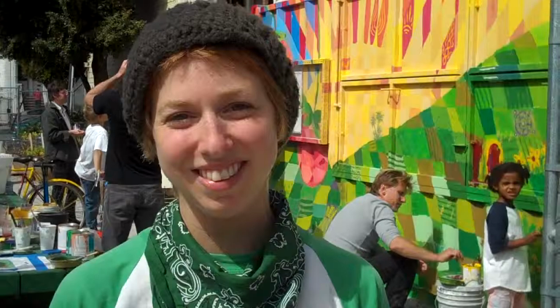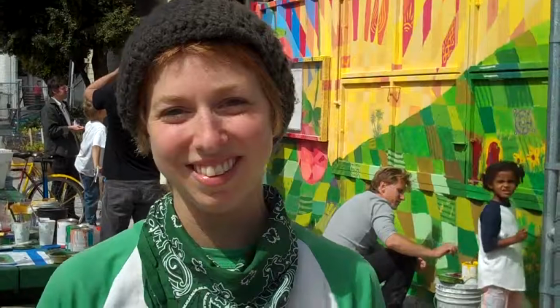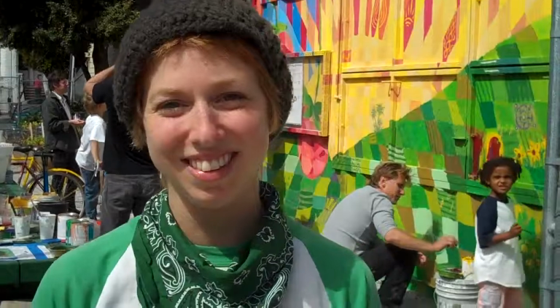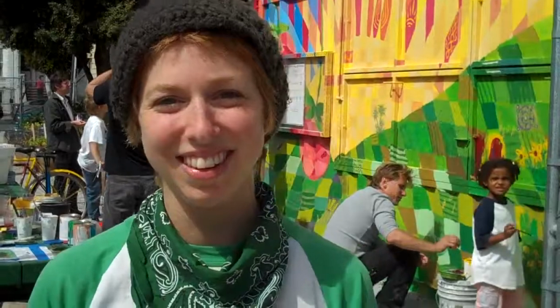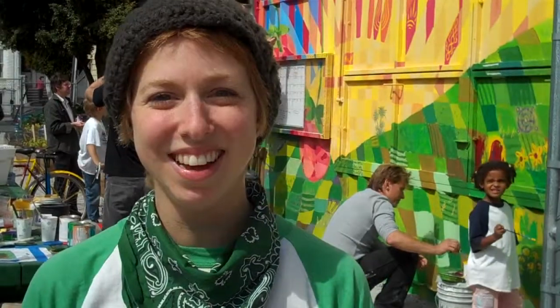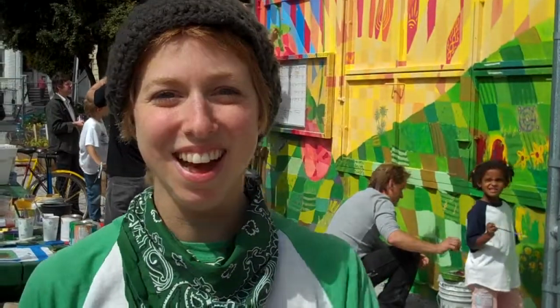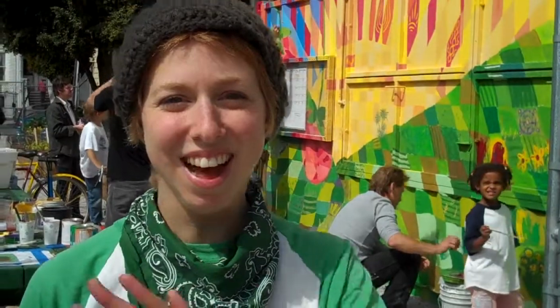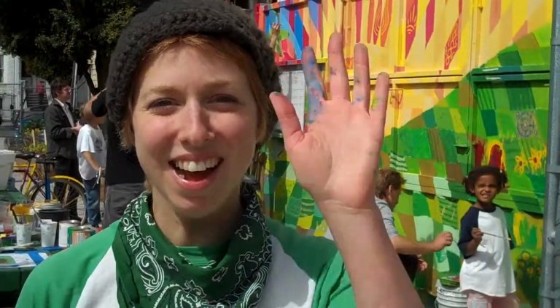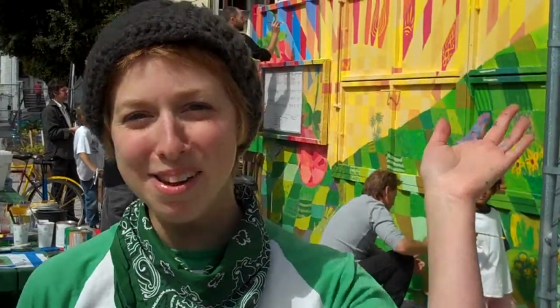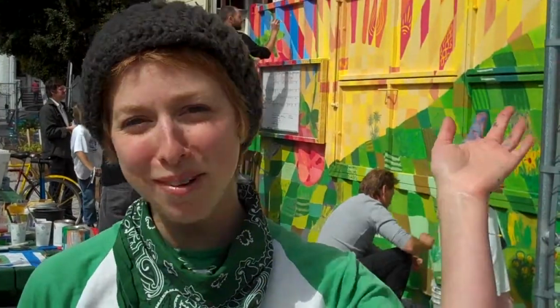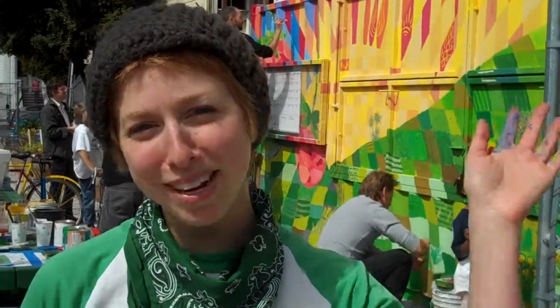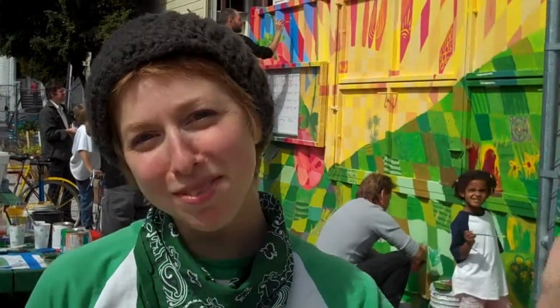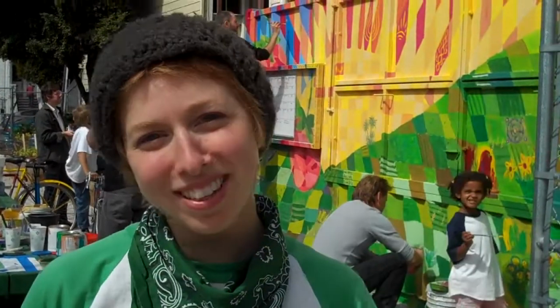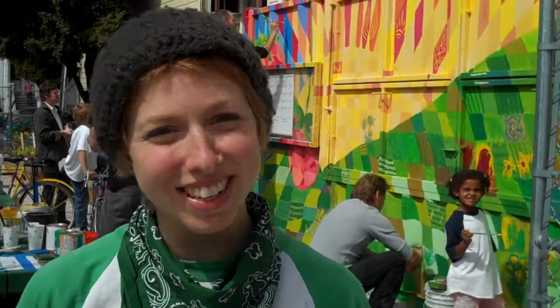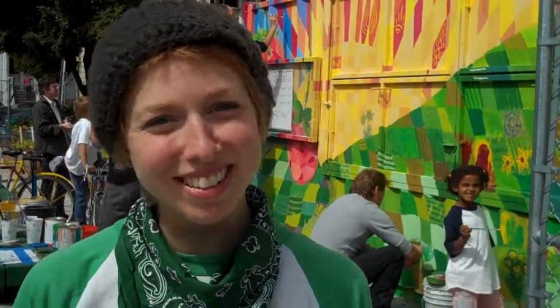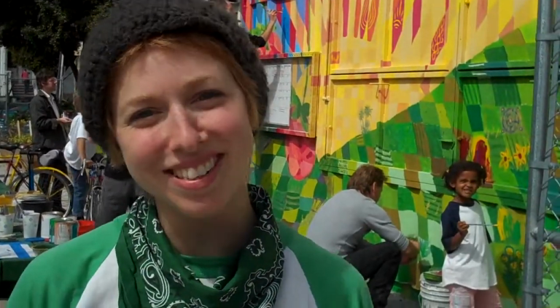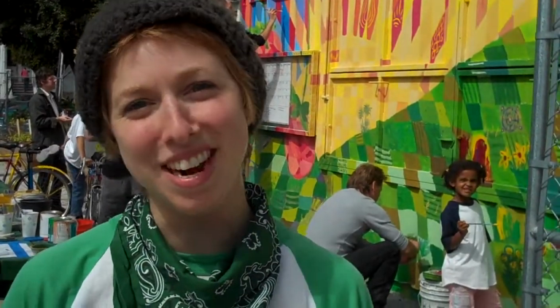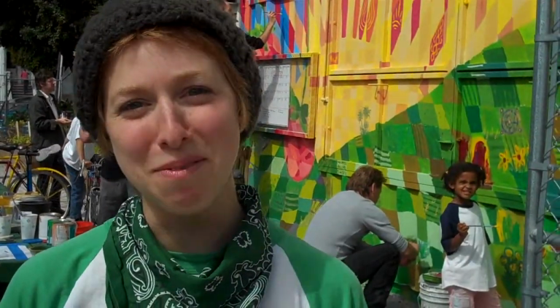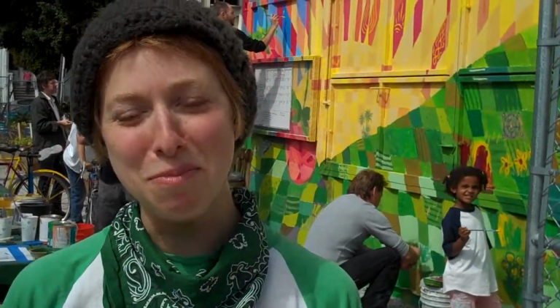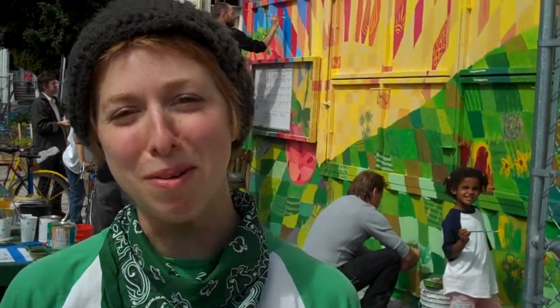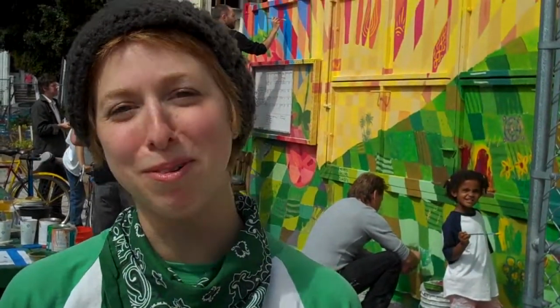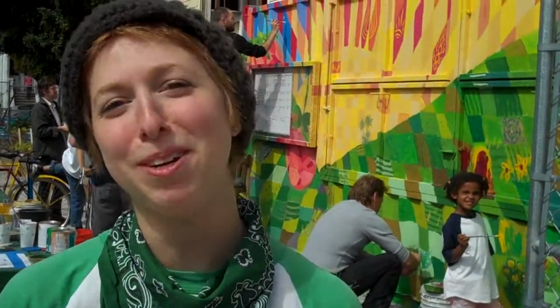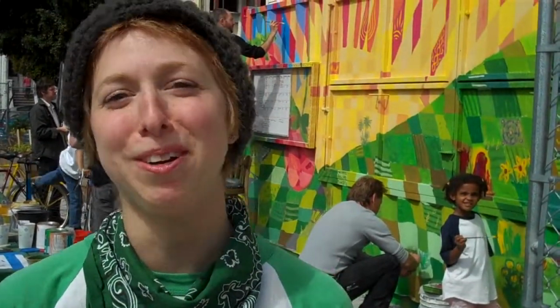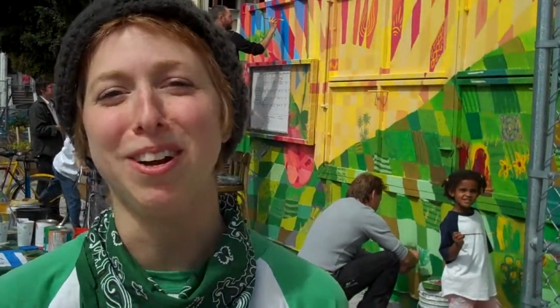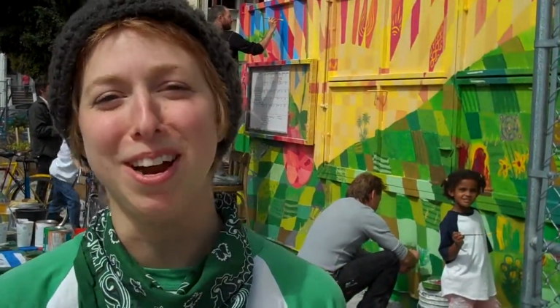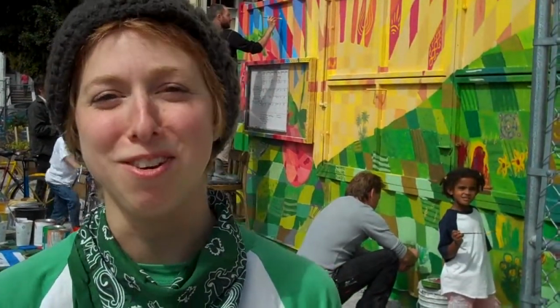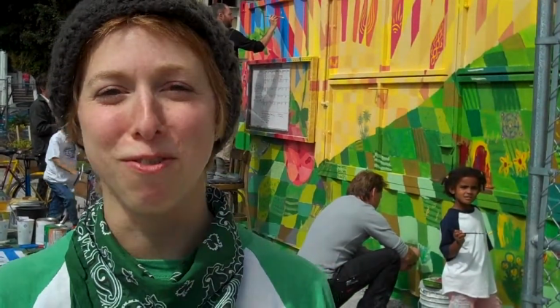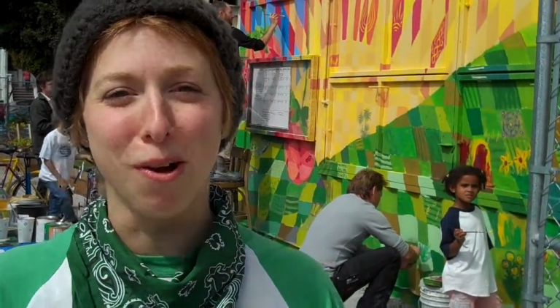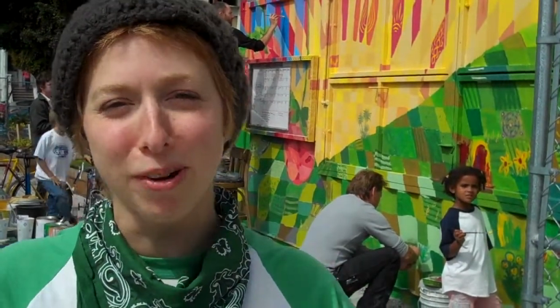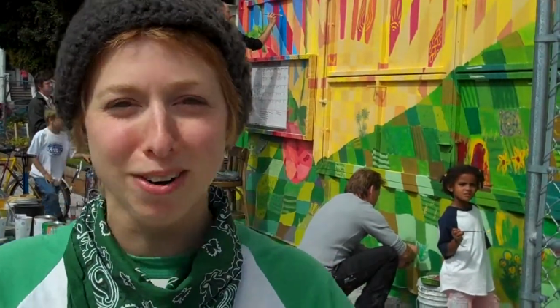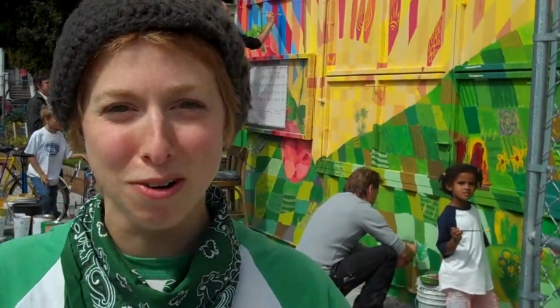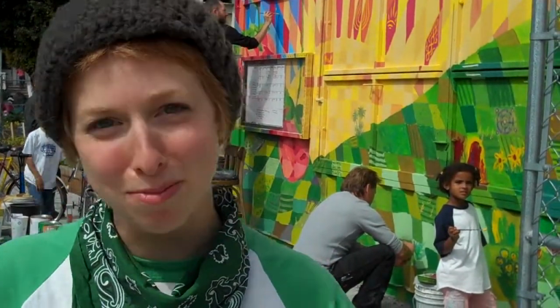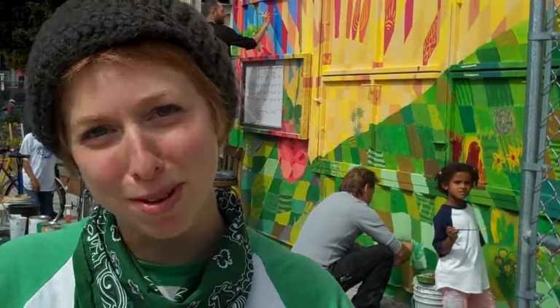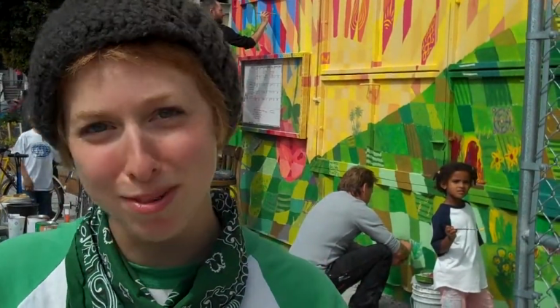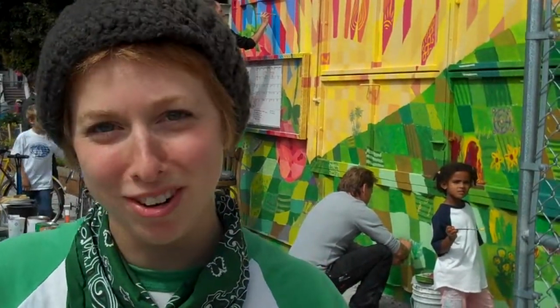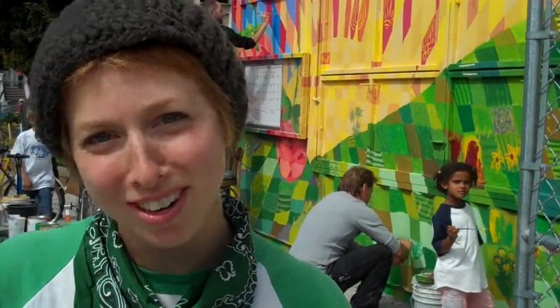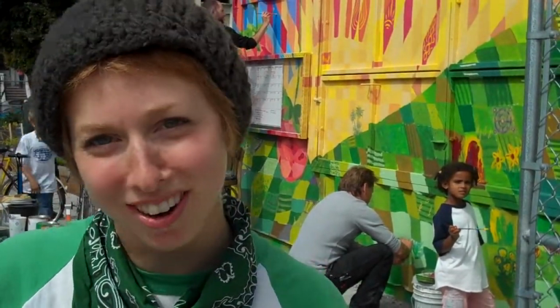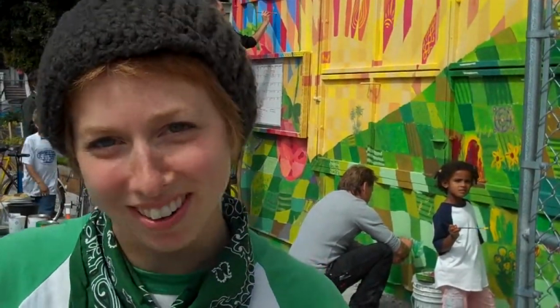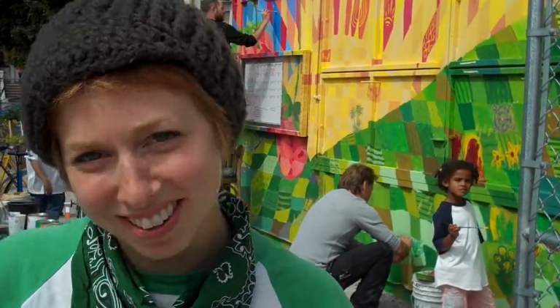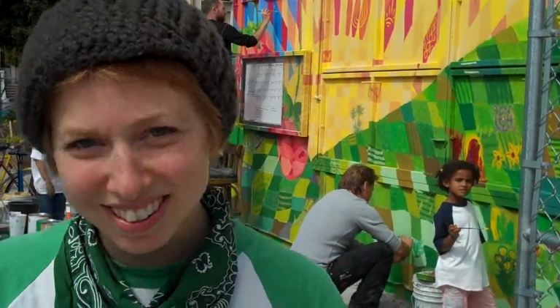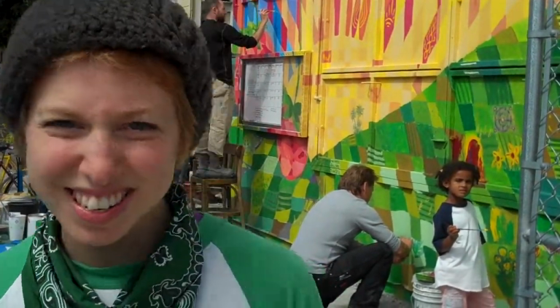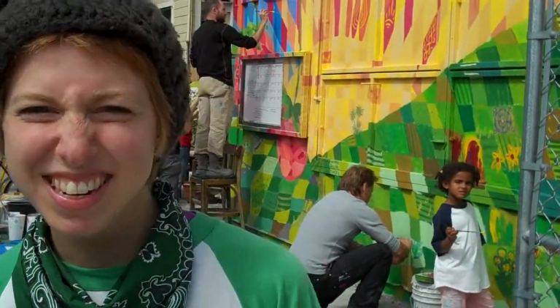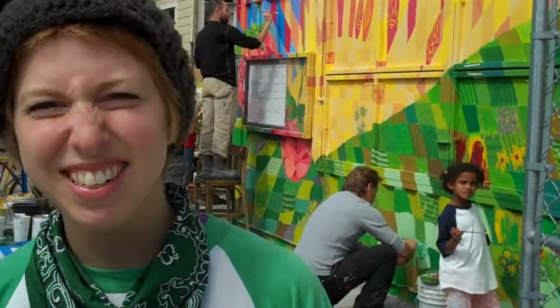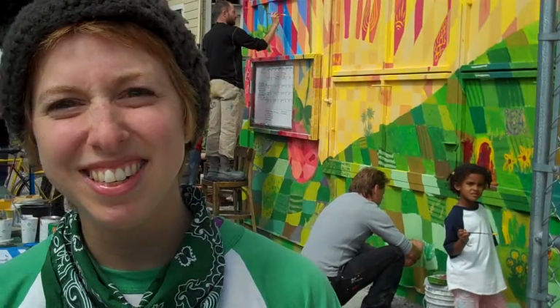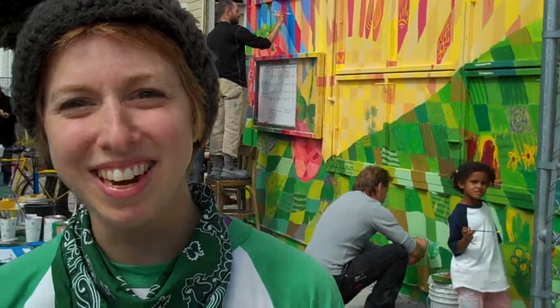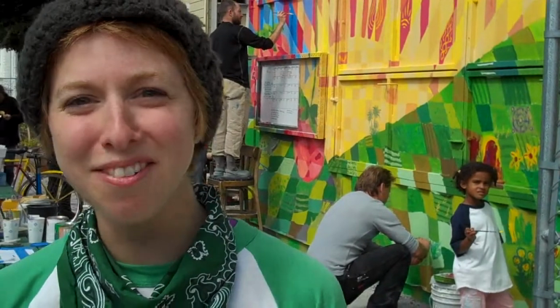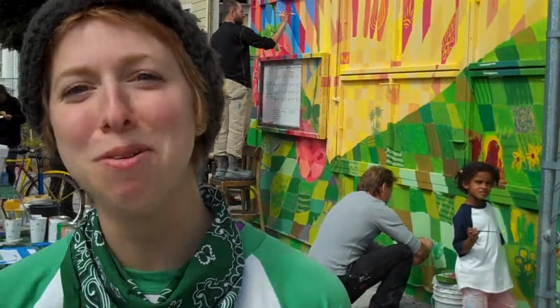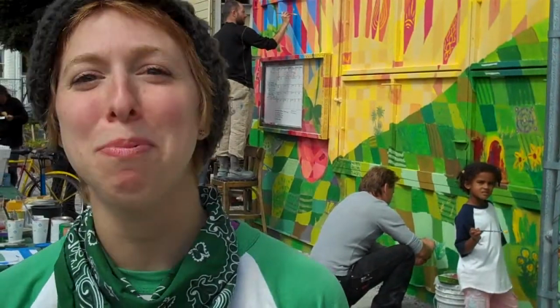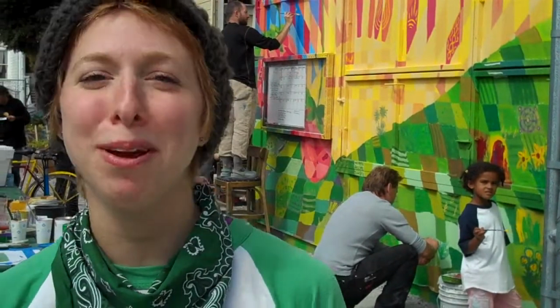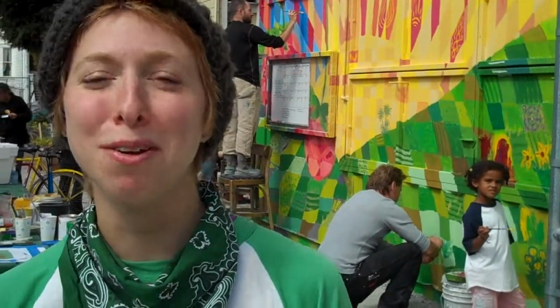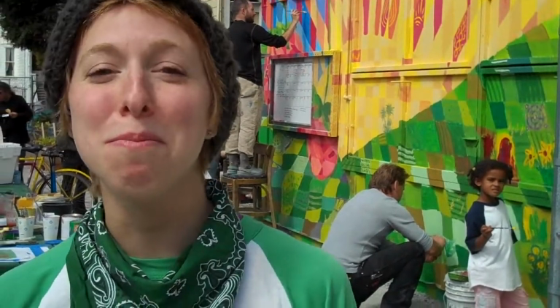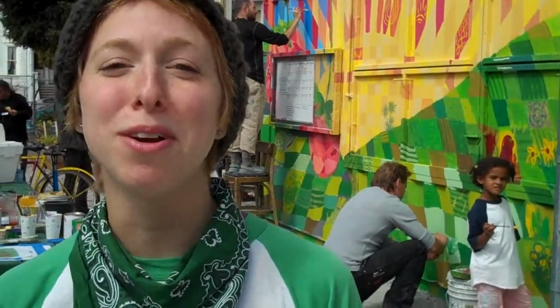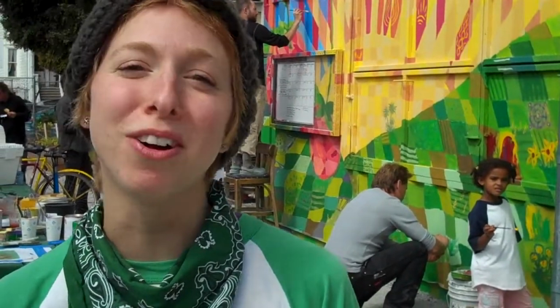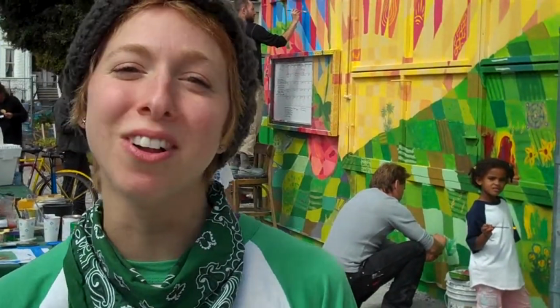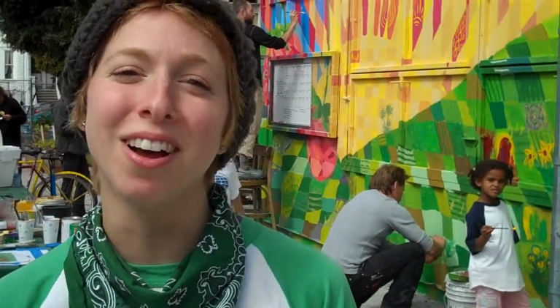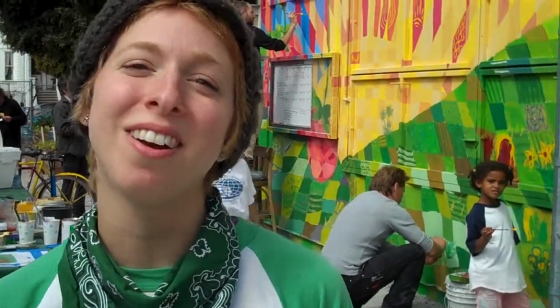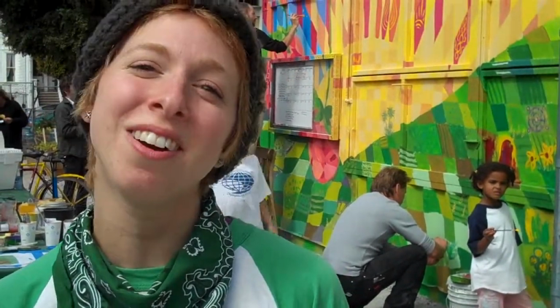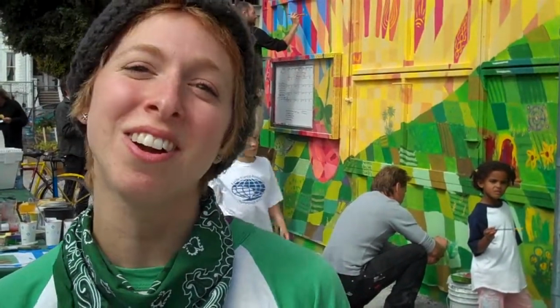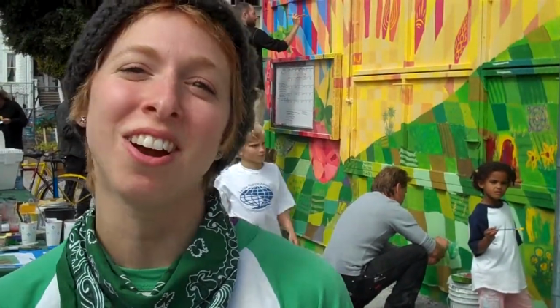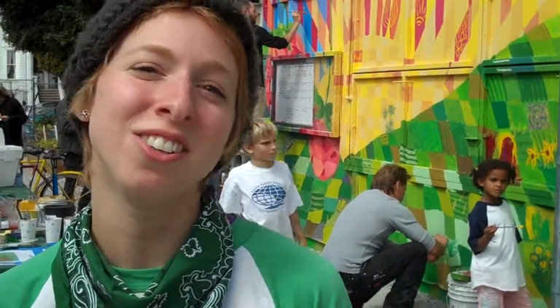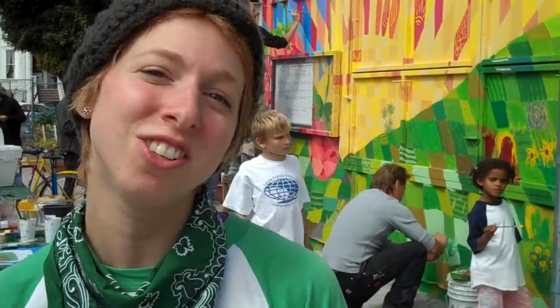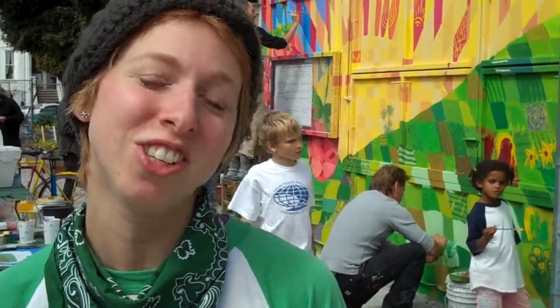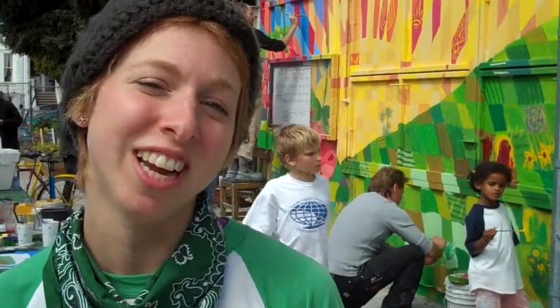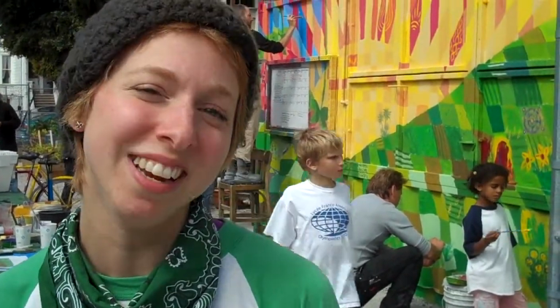Hi, my name is Elise and I'm a member here at Growing Home Community Garden. Today we're painting a mural on our garden shed.